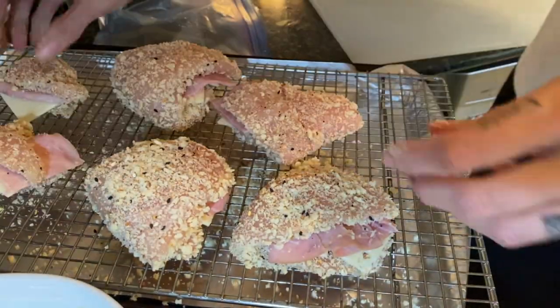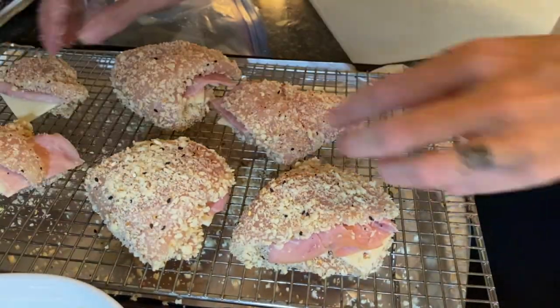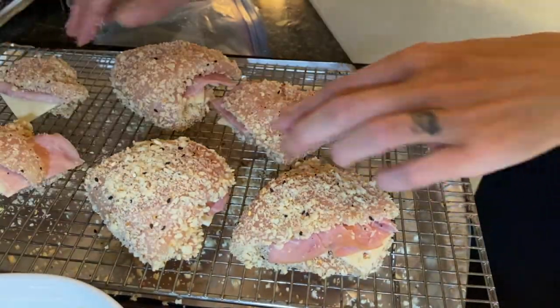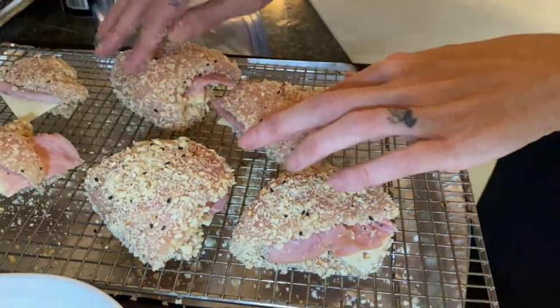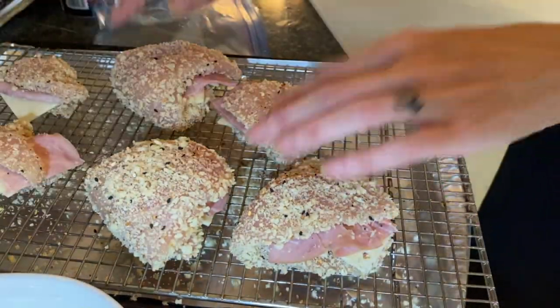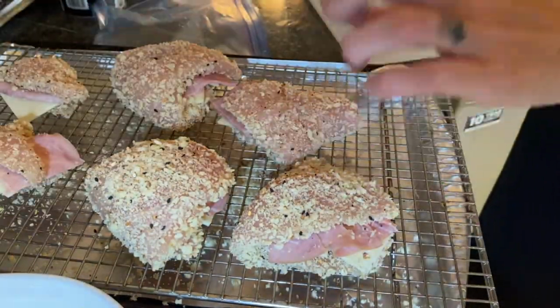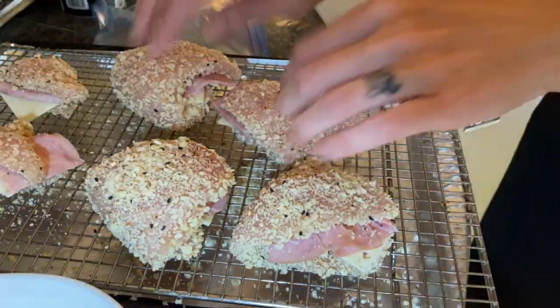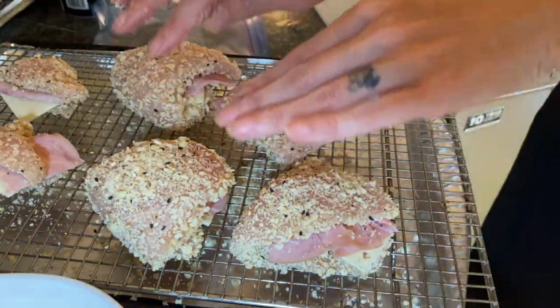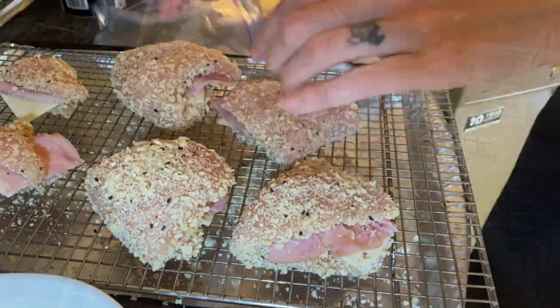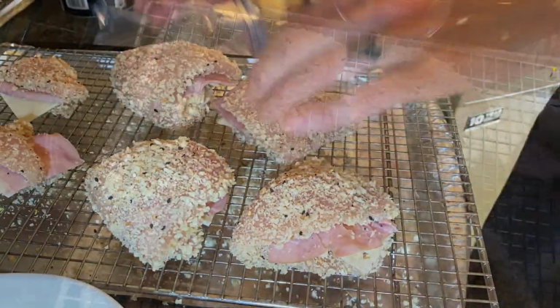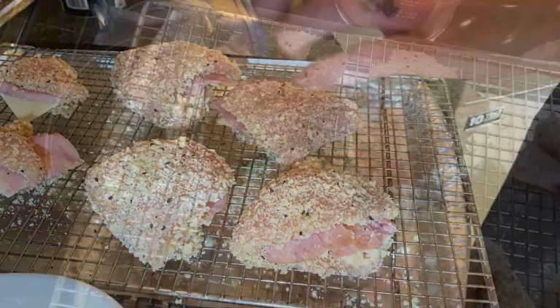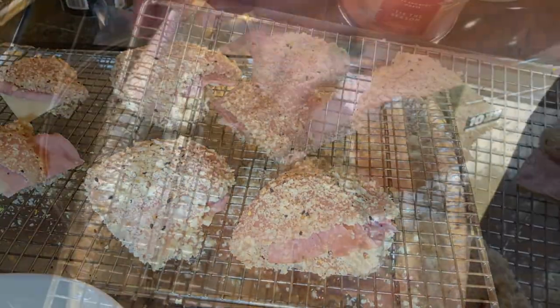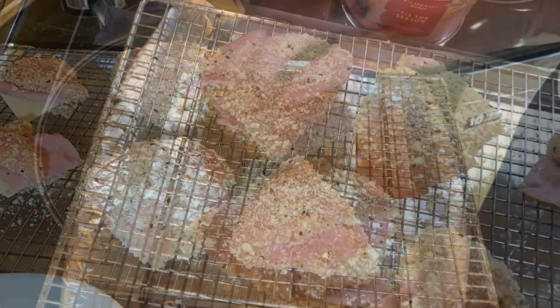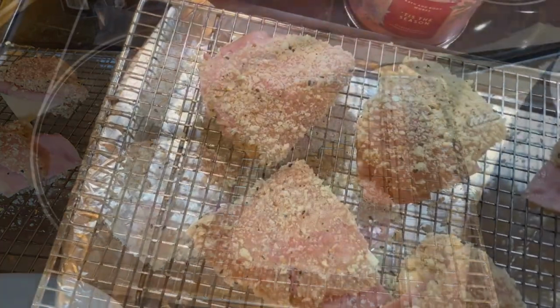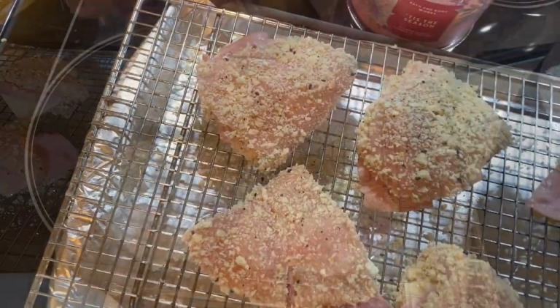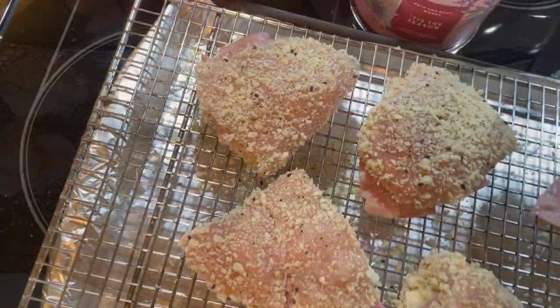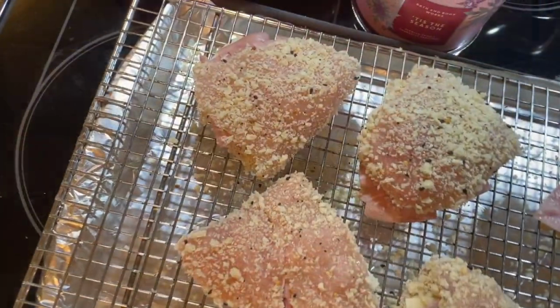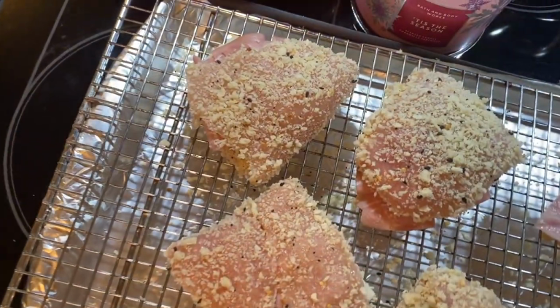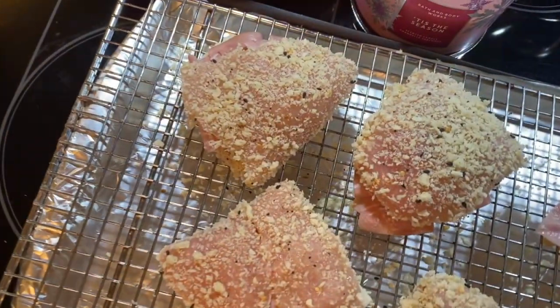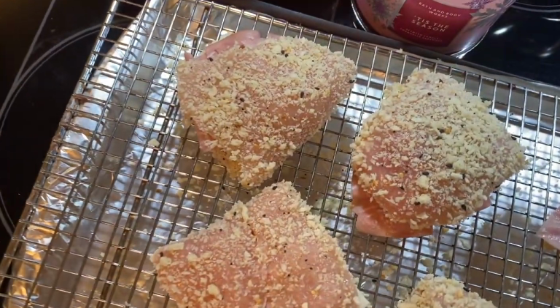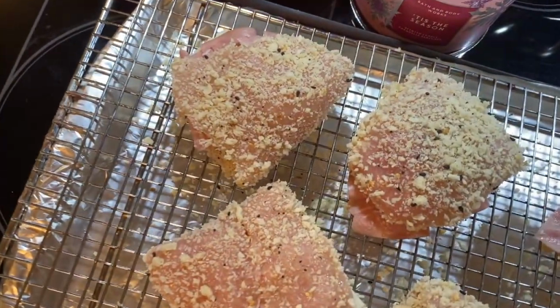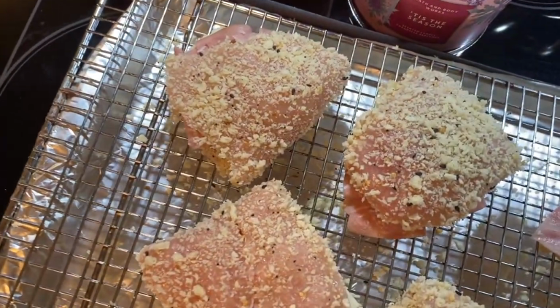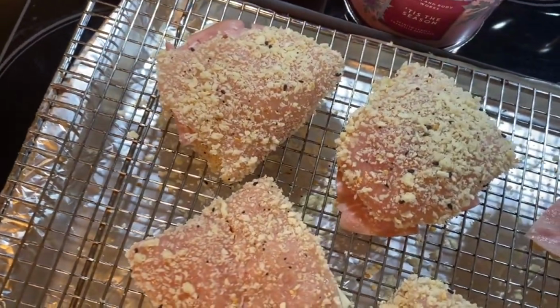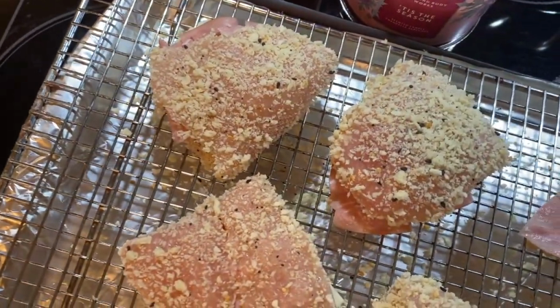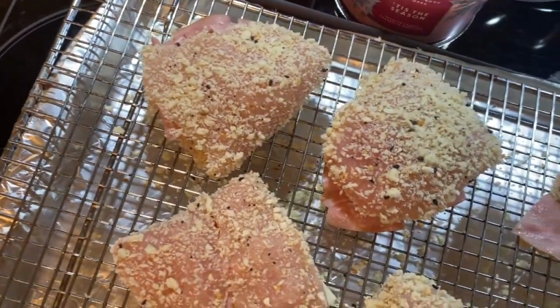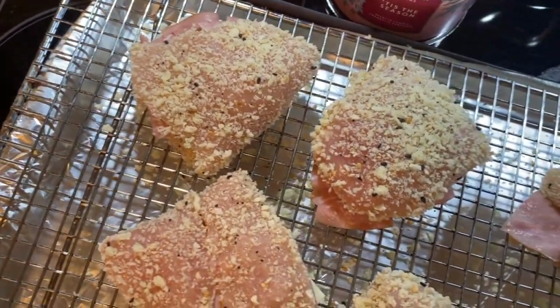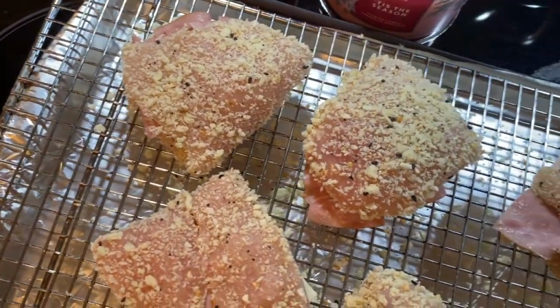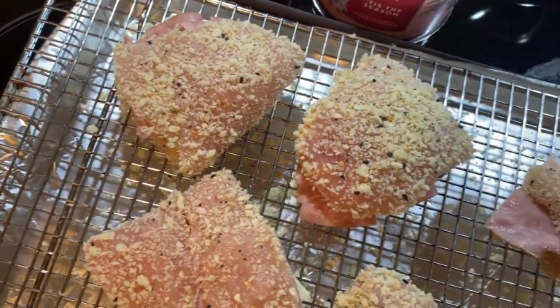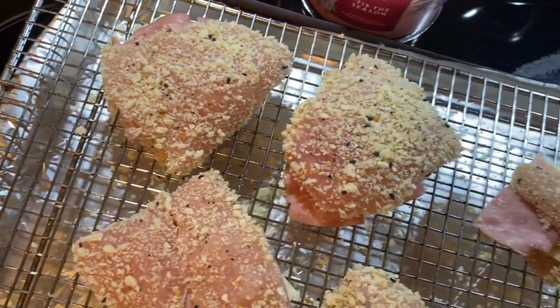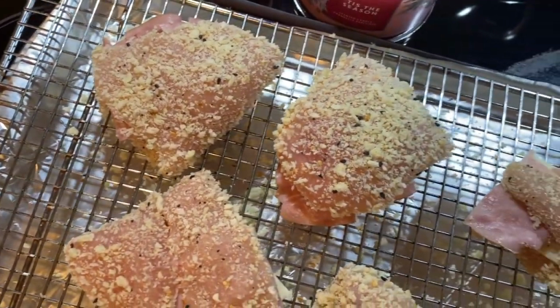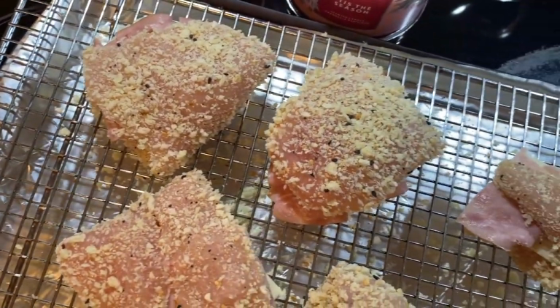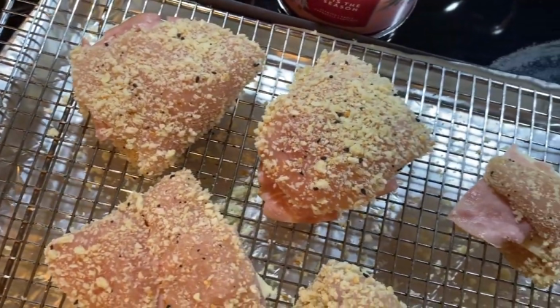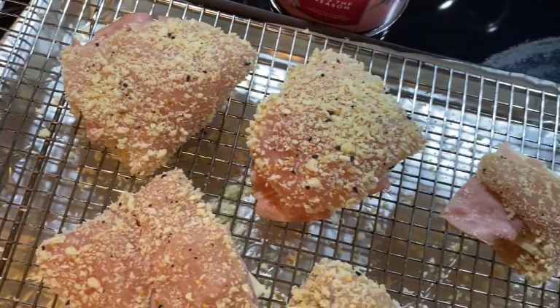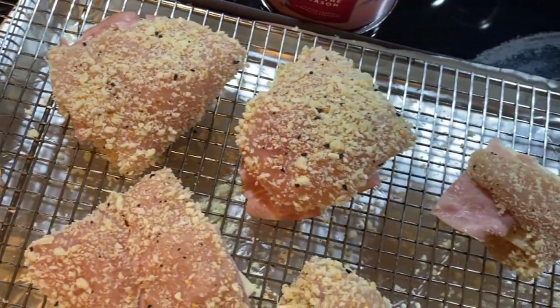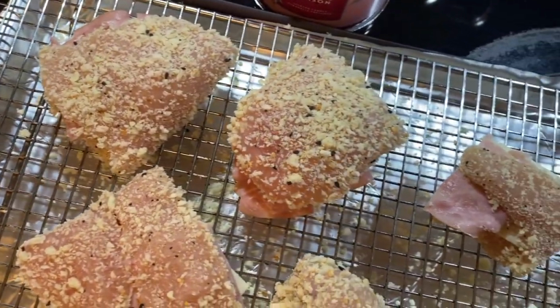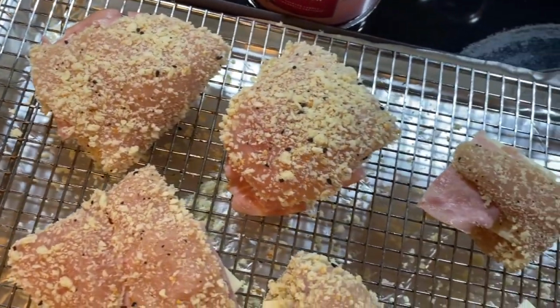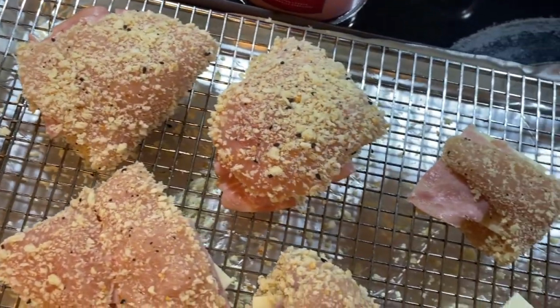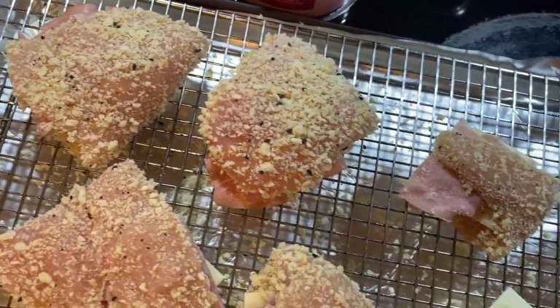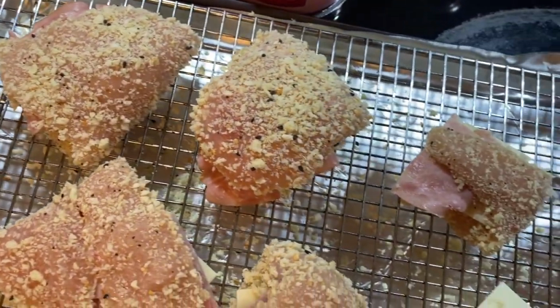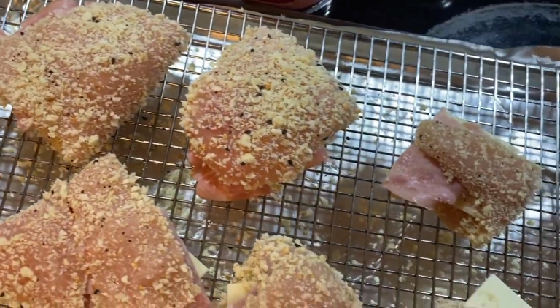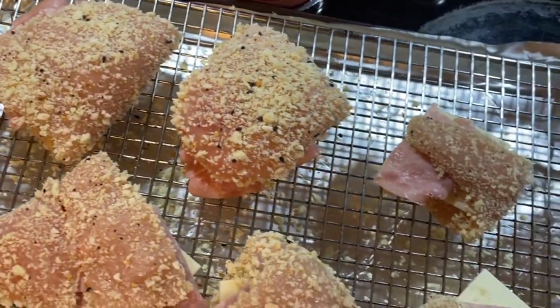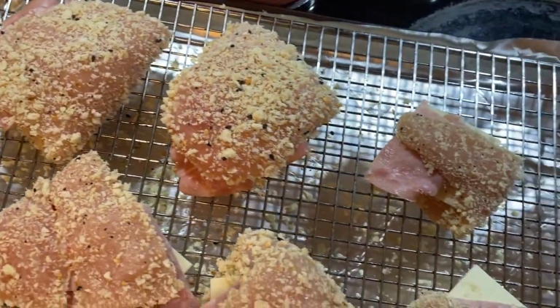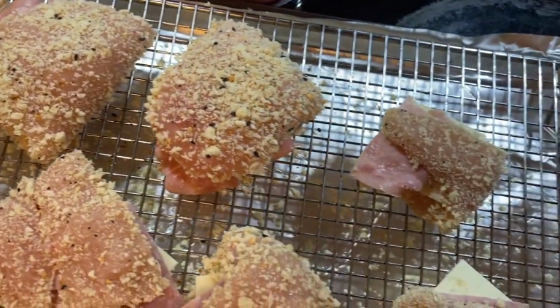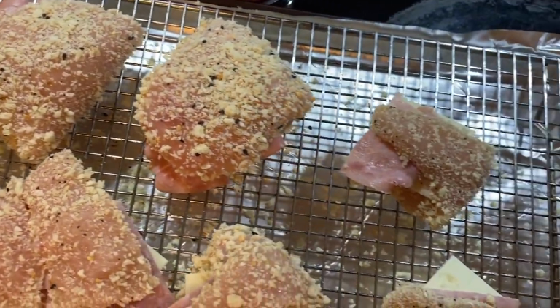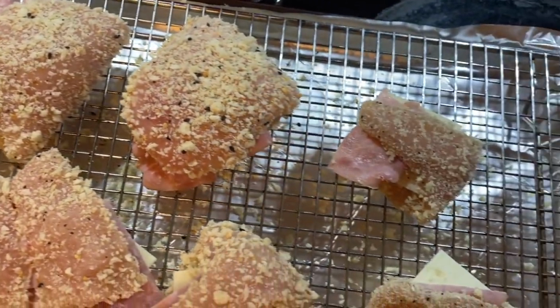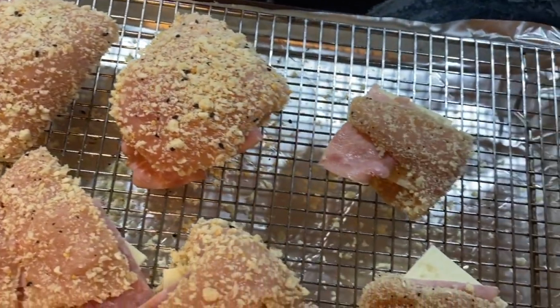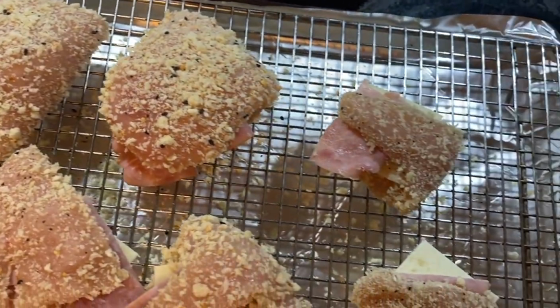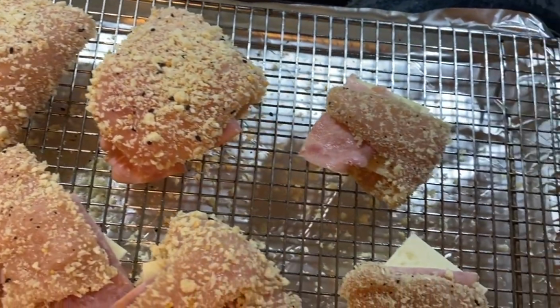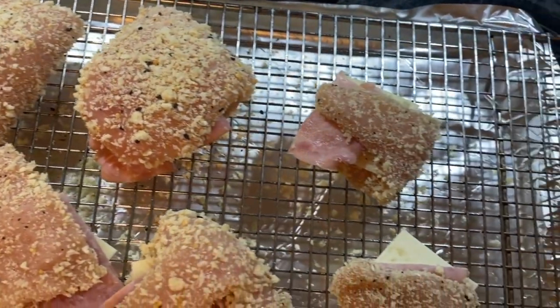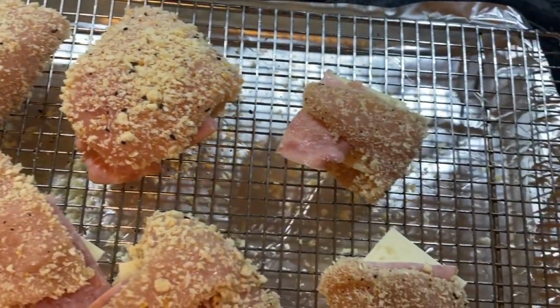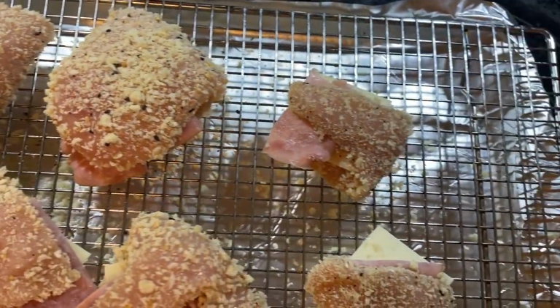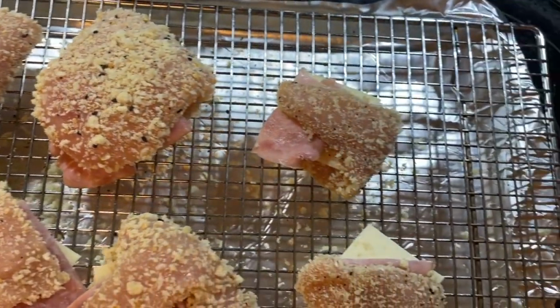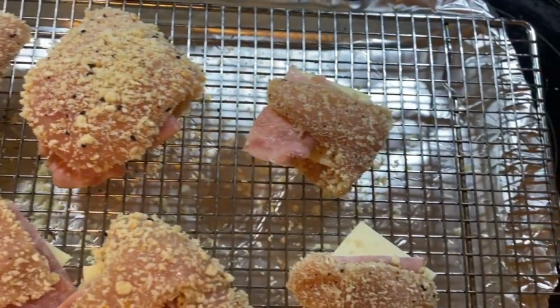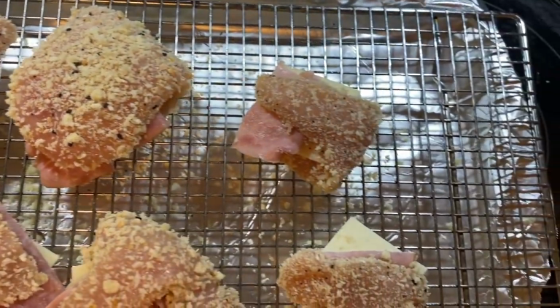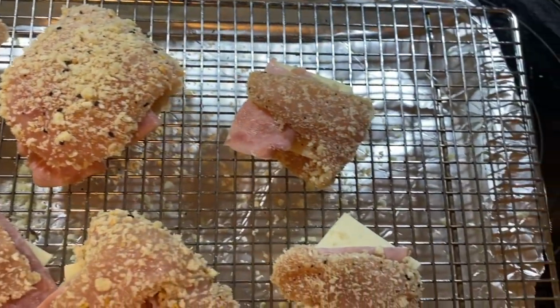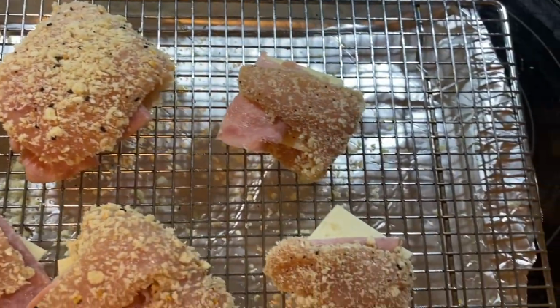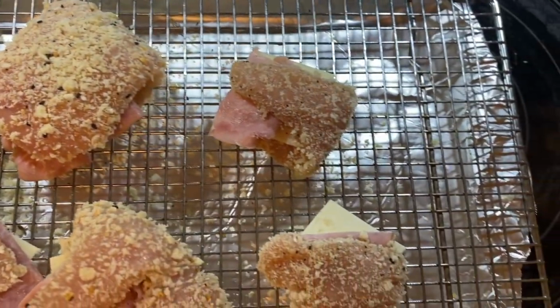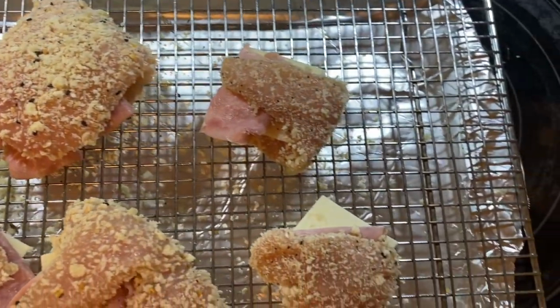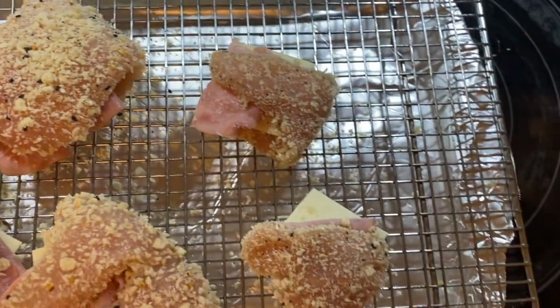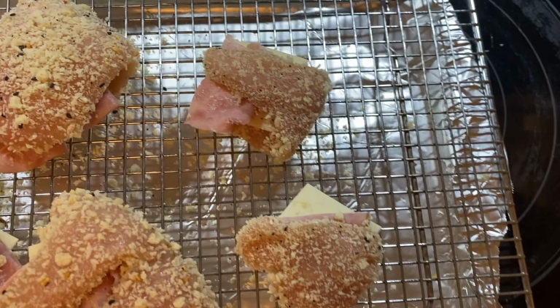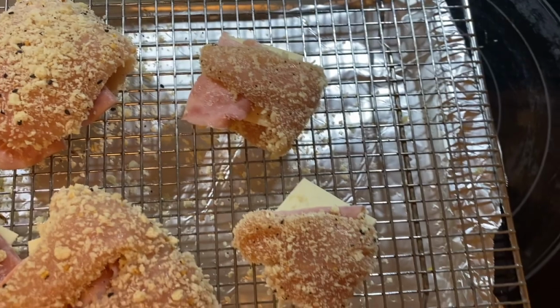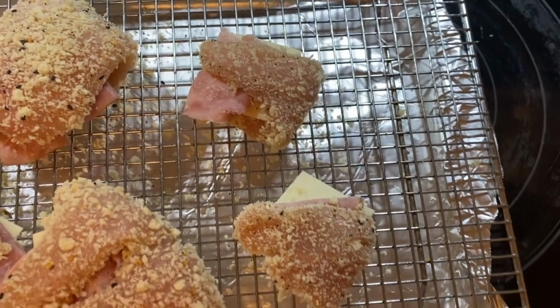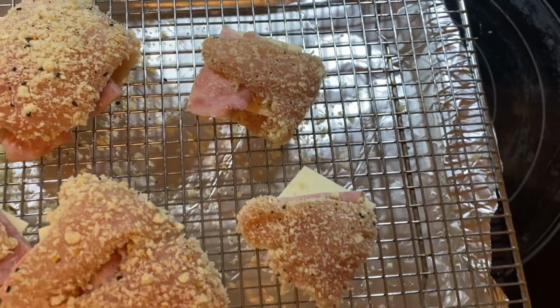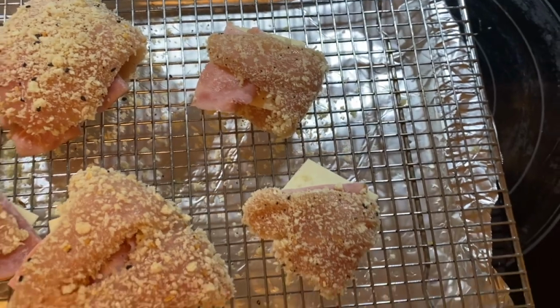I actually took the two tenderloins from the chicken breasts and made two little cordon bleus for my little kids.